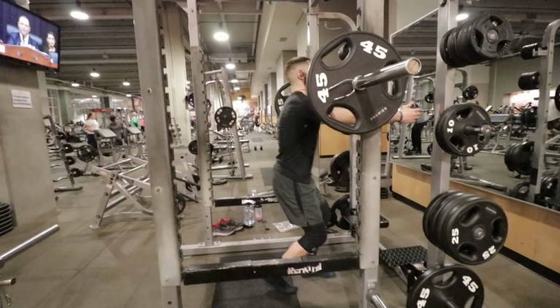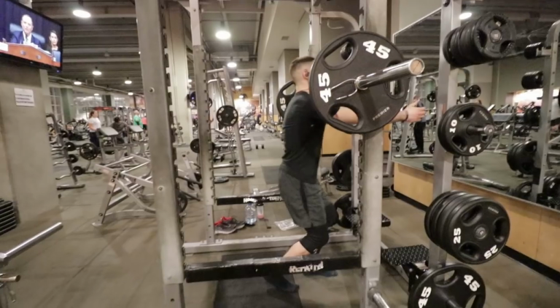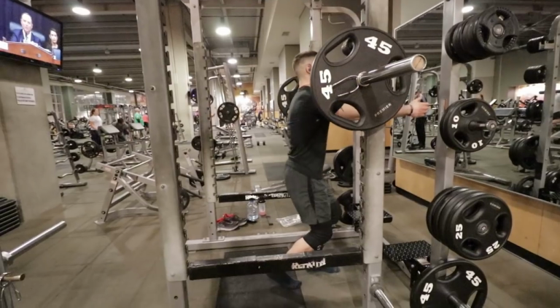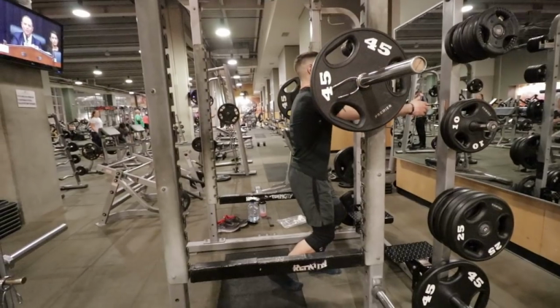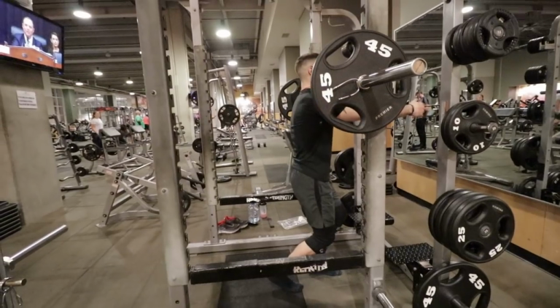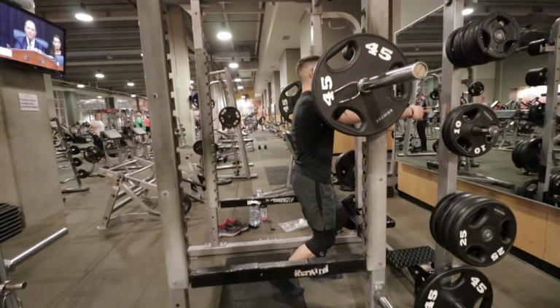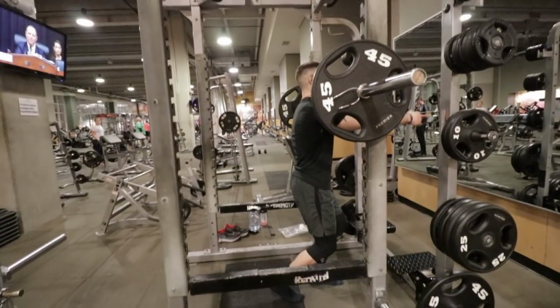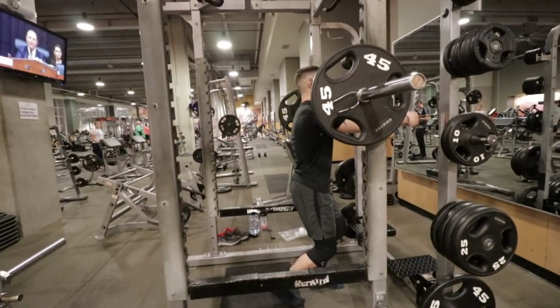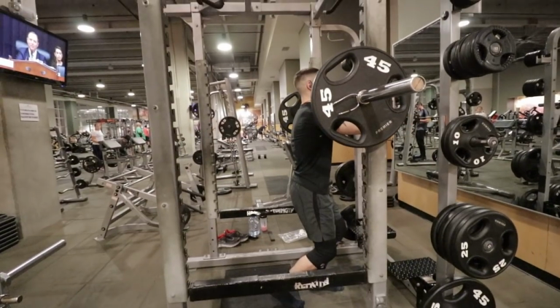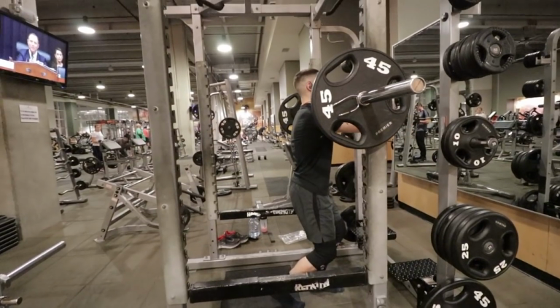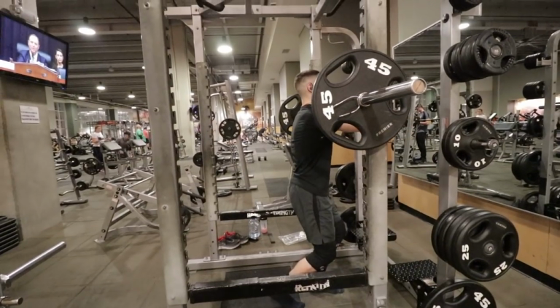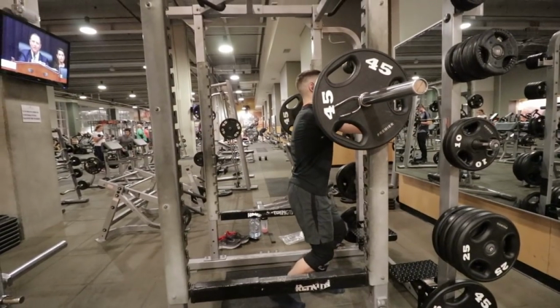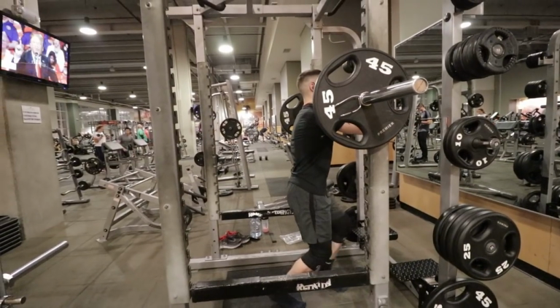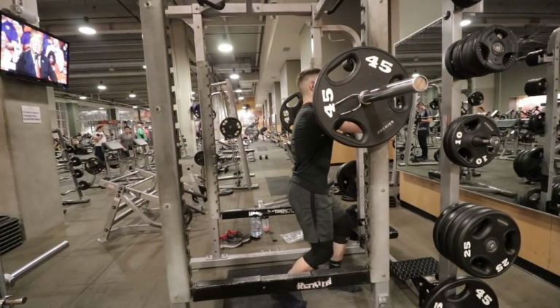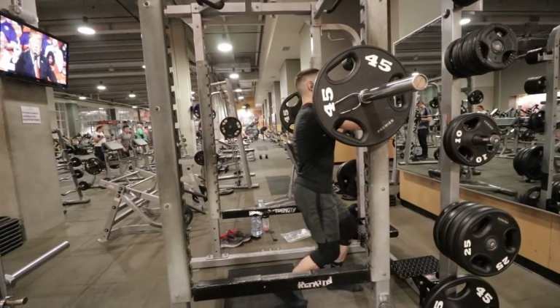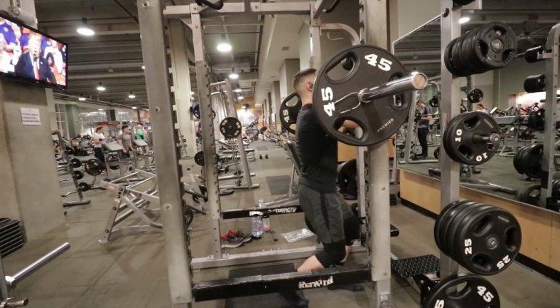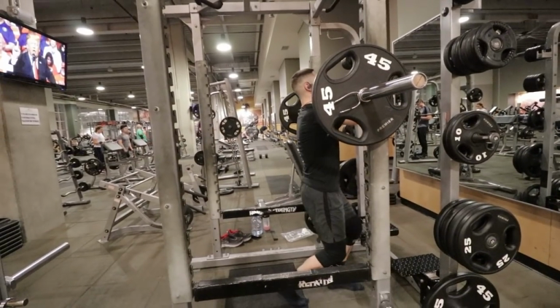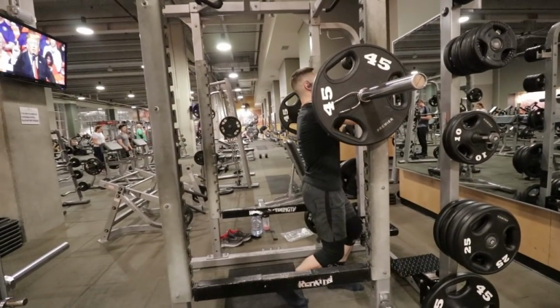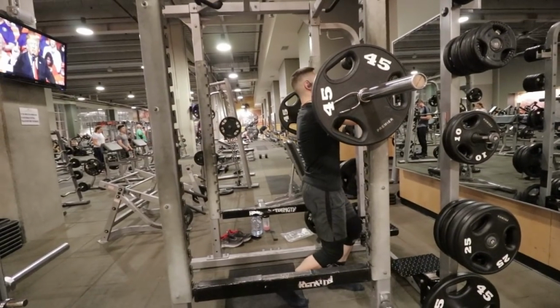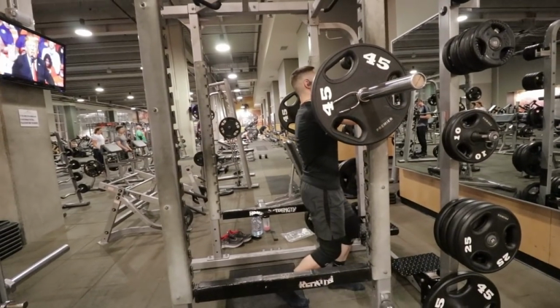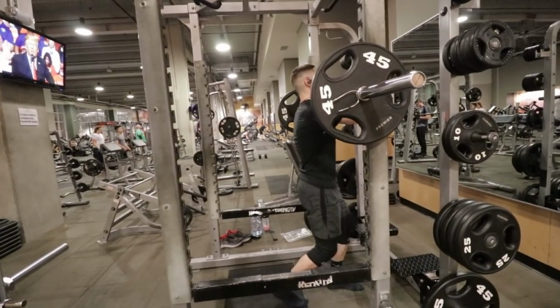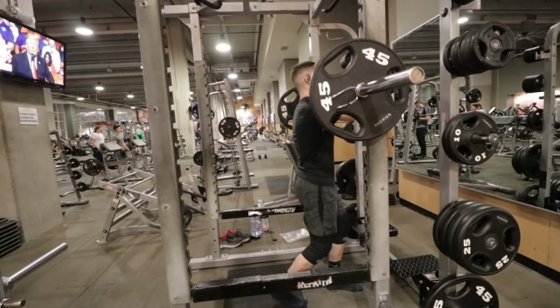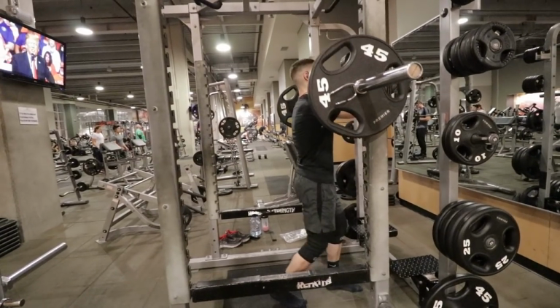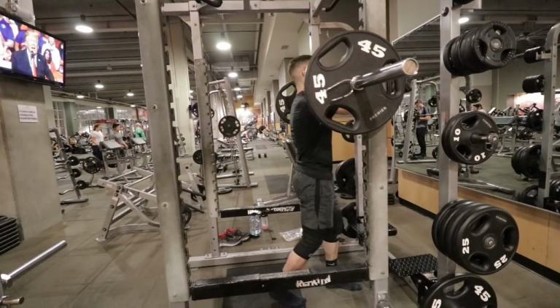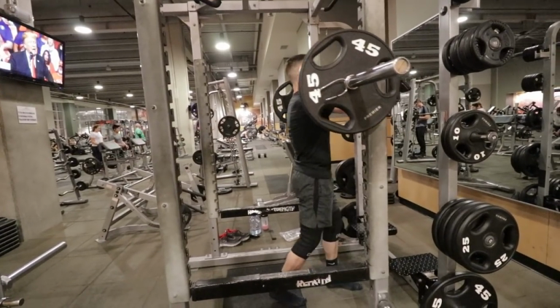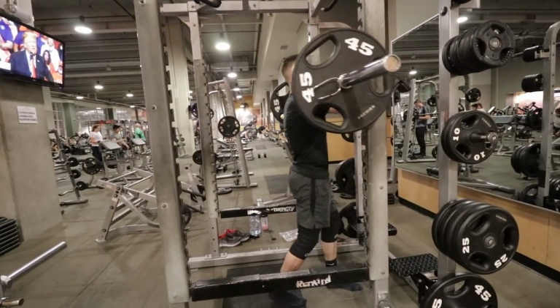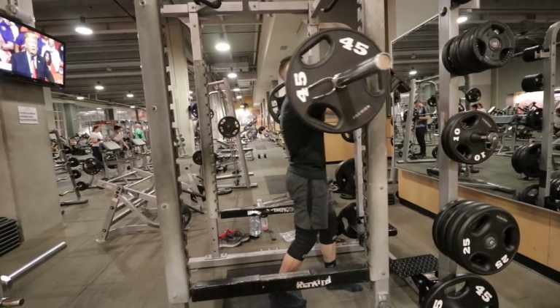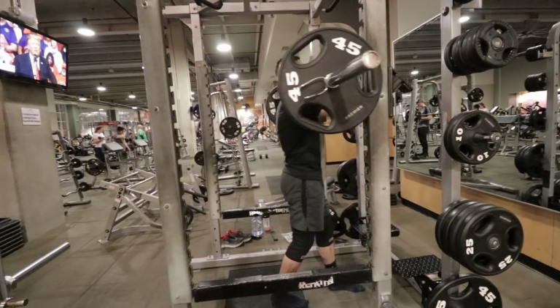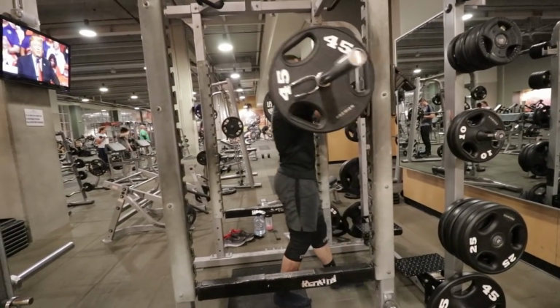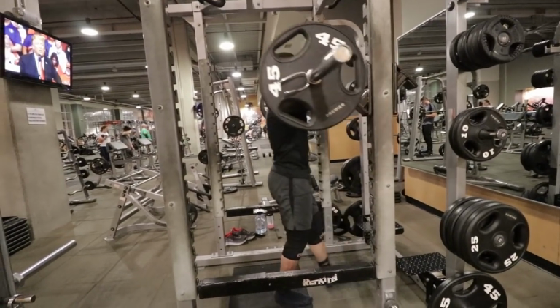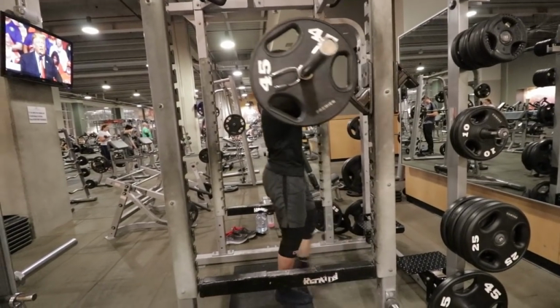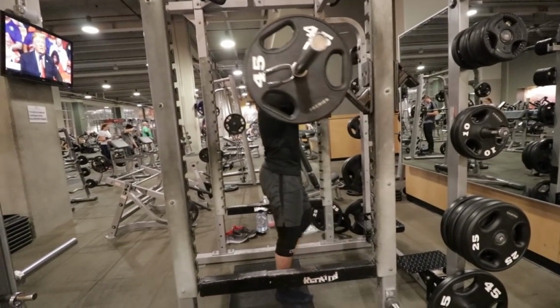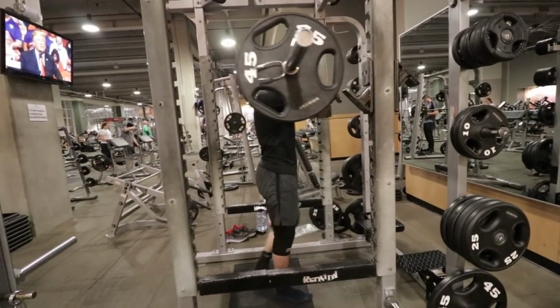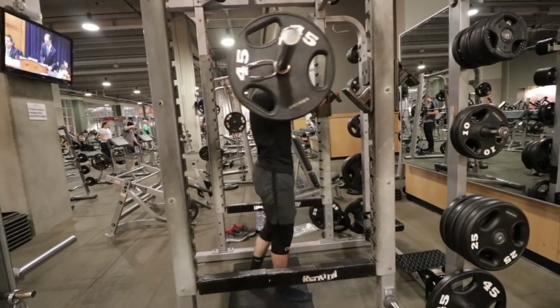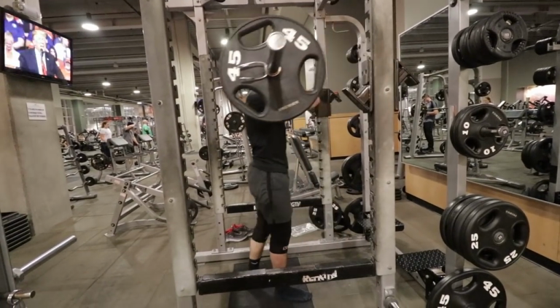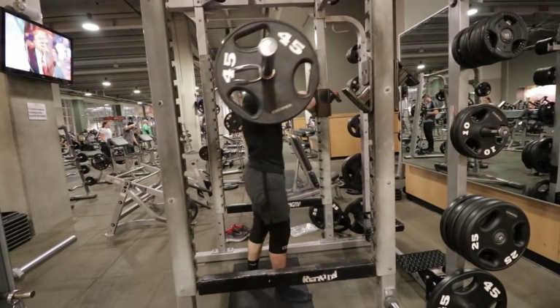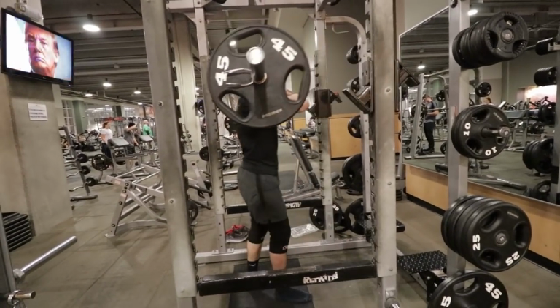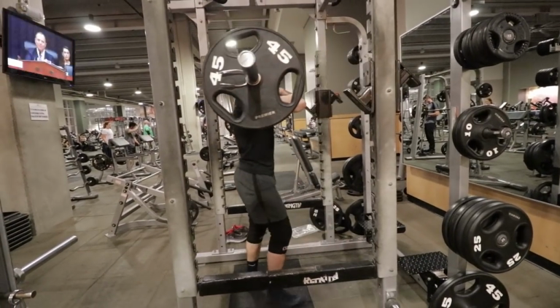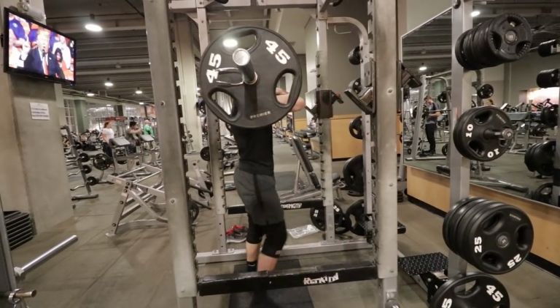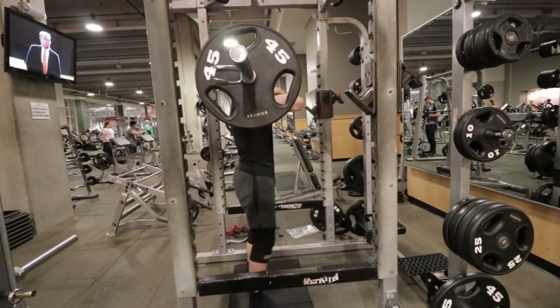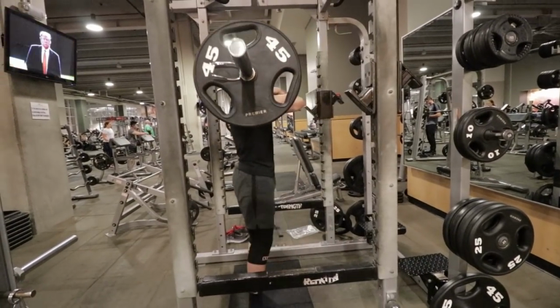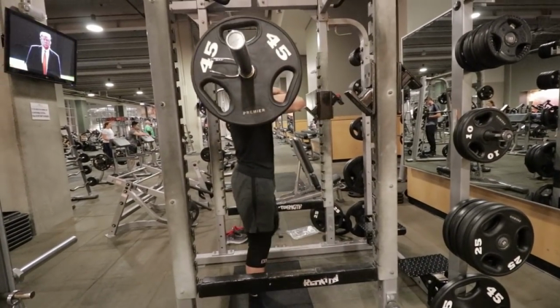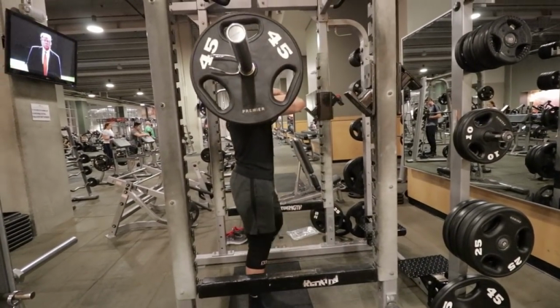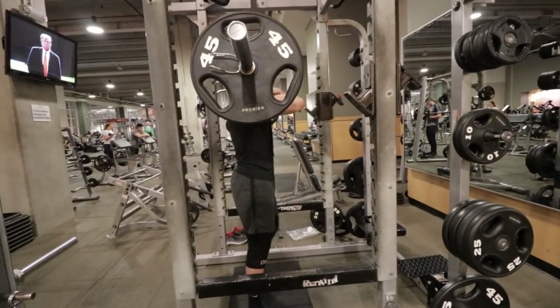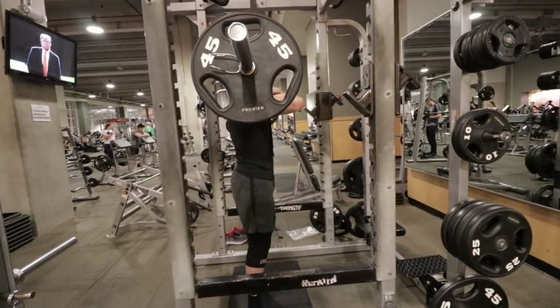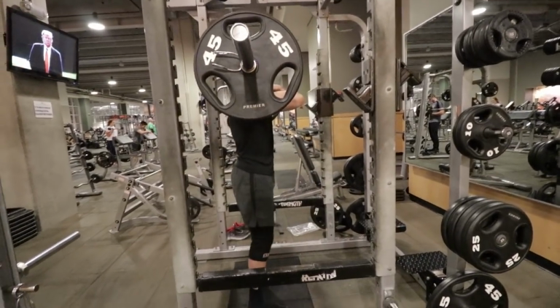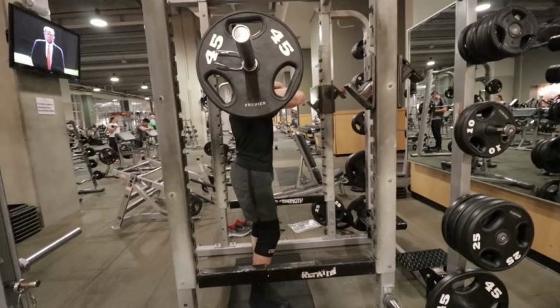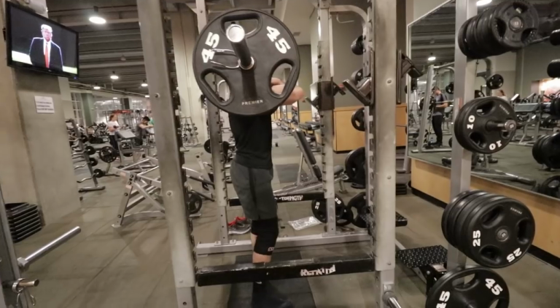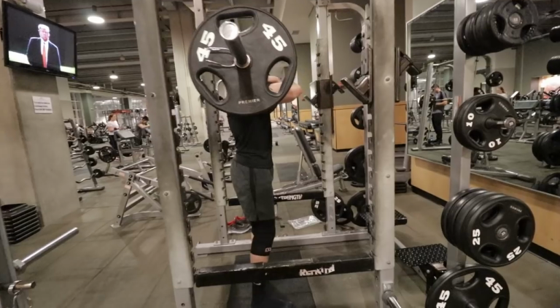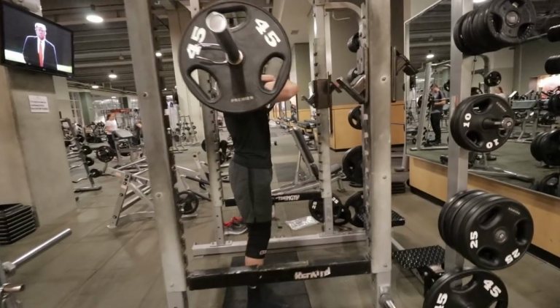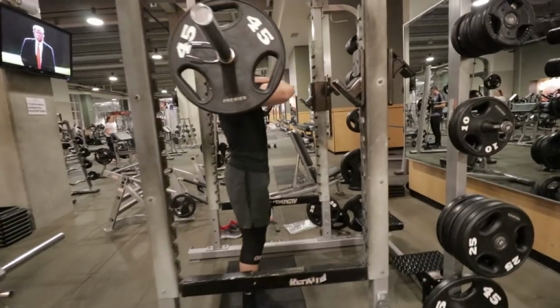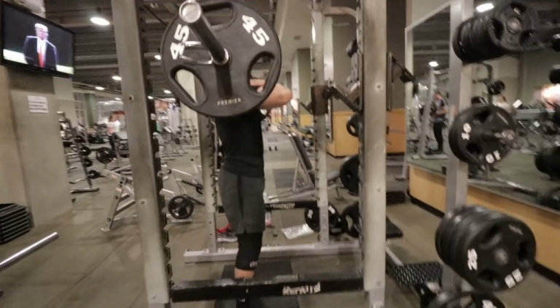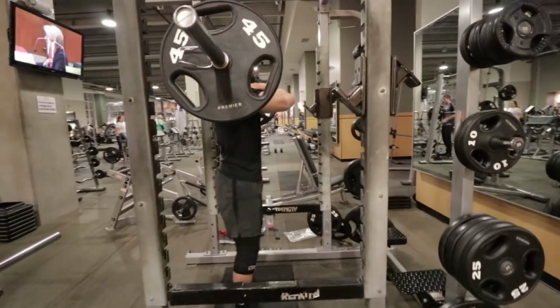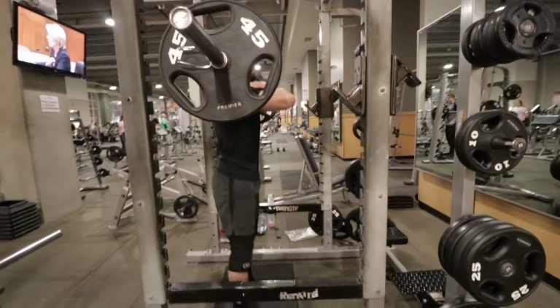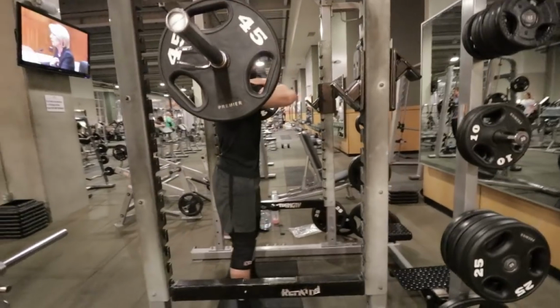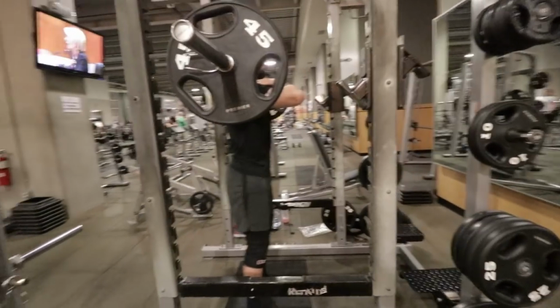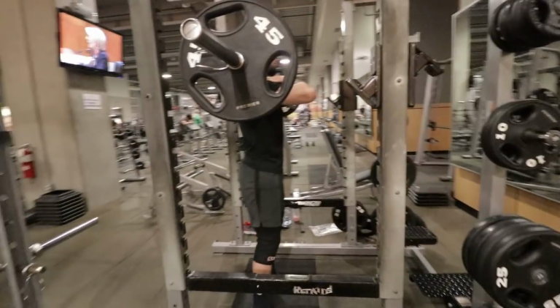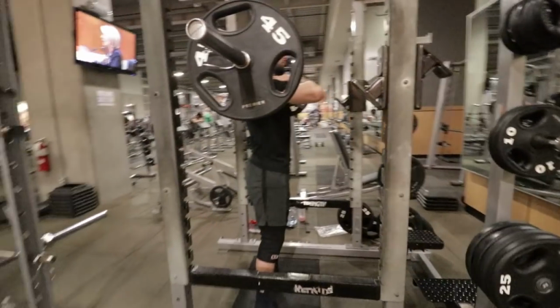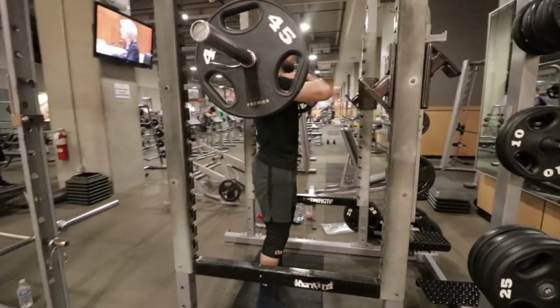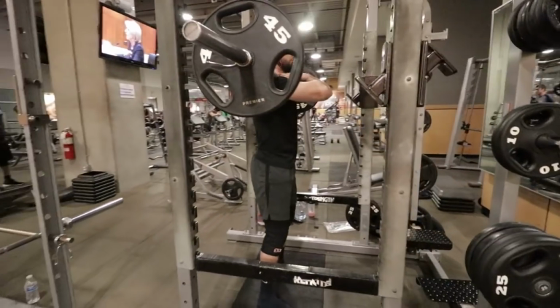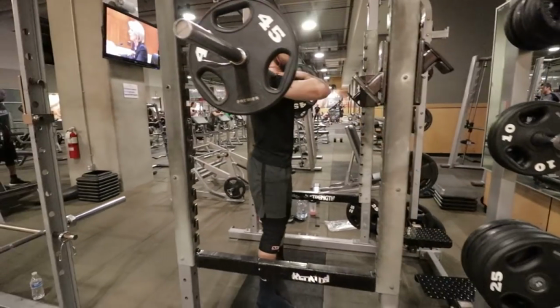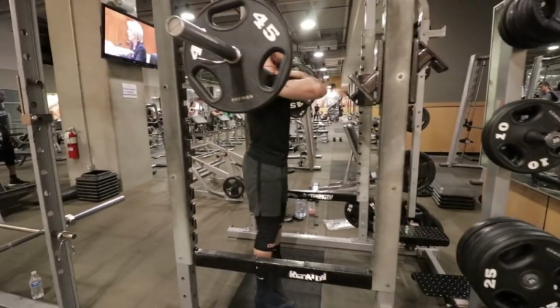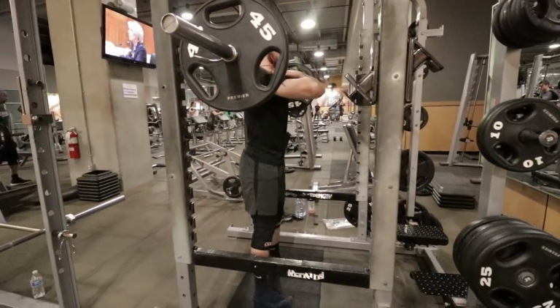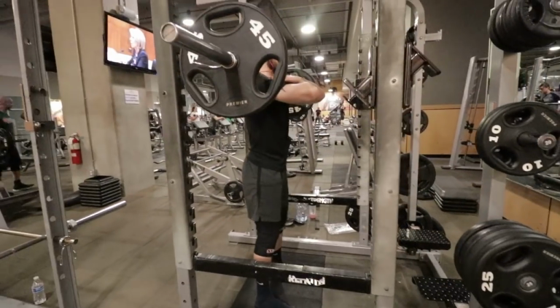What's up, everybody? Nathaniel Morton here with NathanielMorton.com, helping you get bigger, stronger, faster, and more explosive.